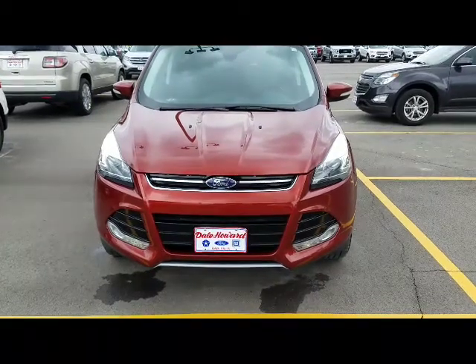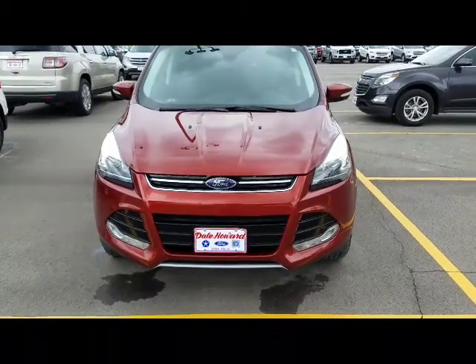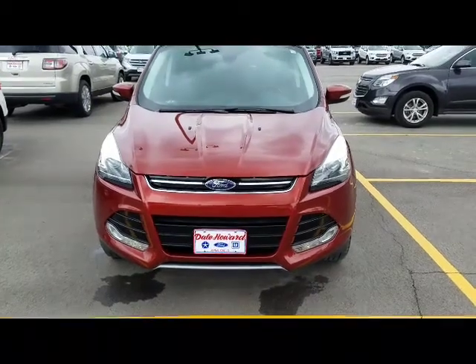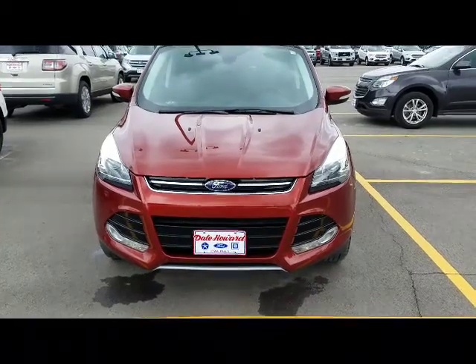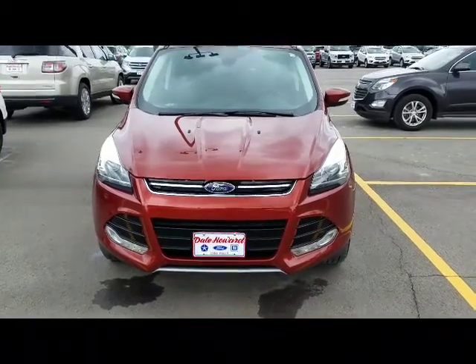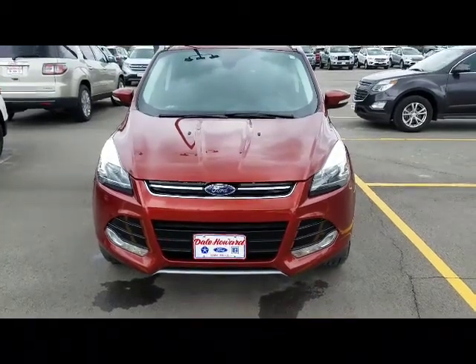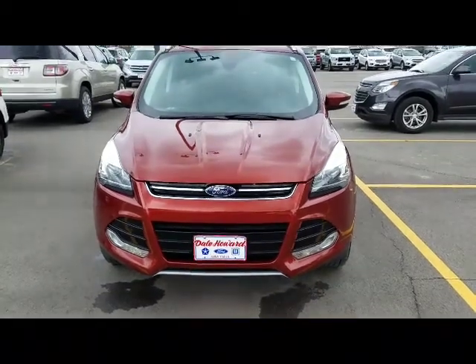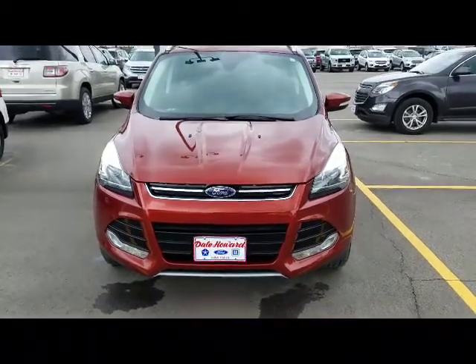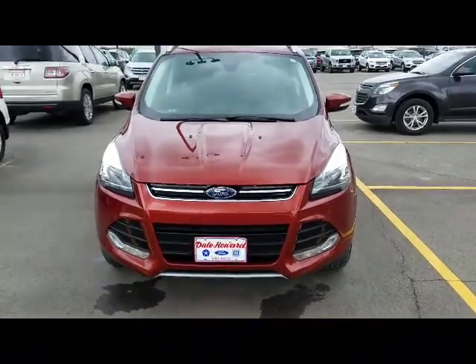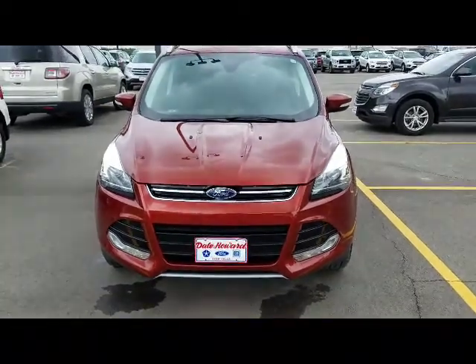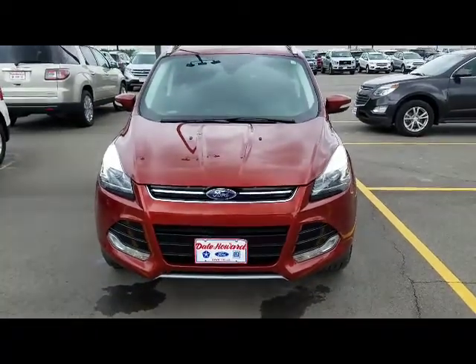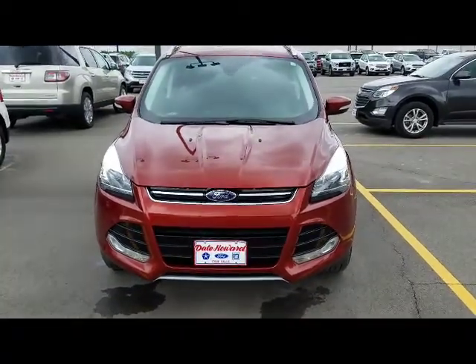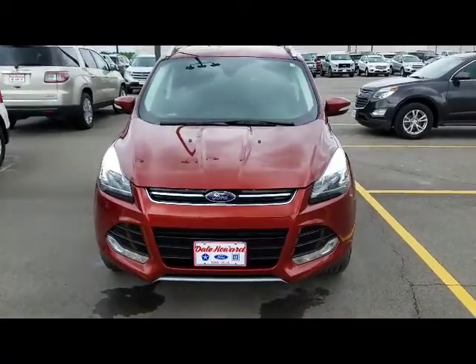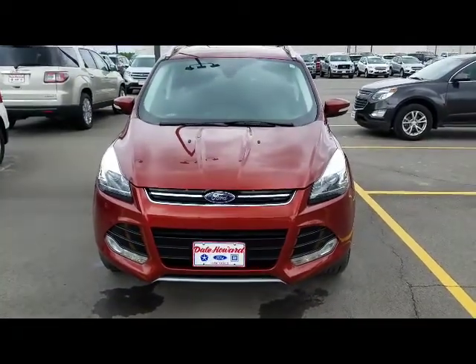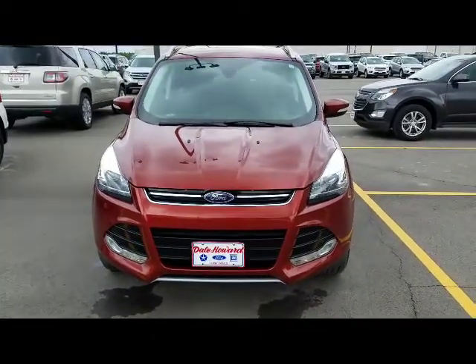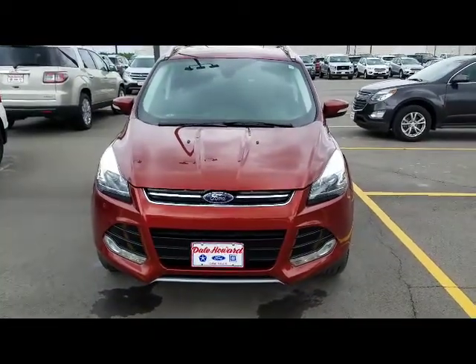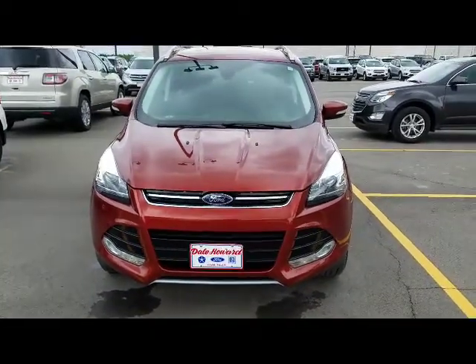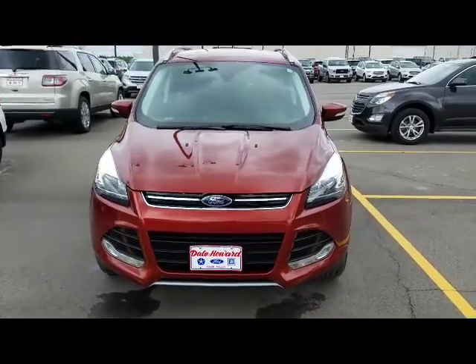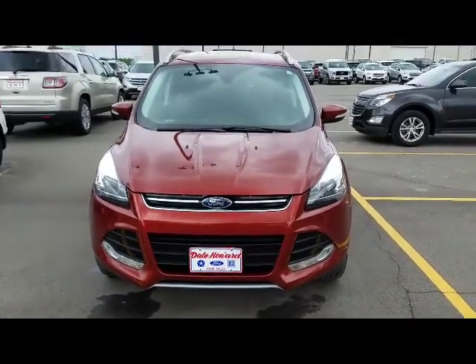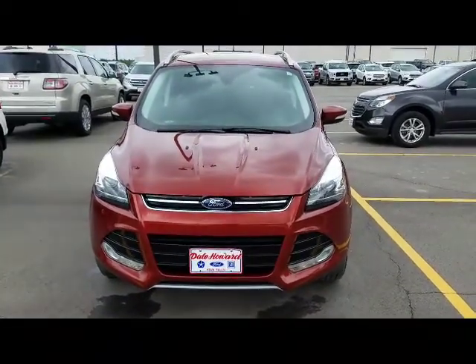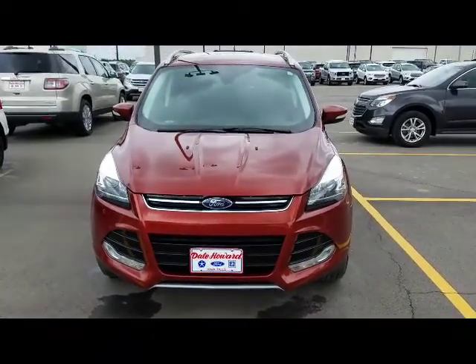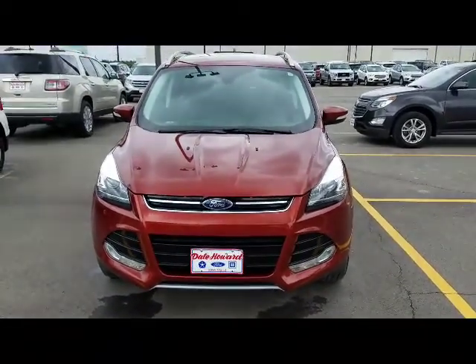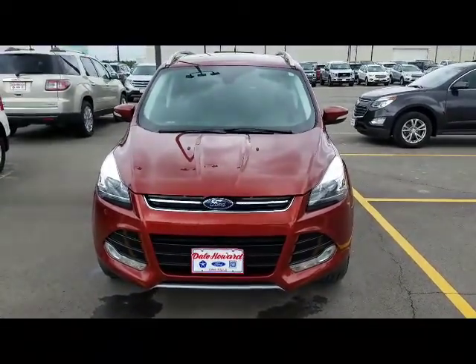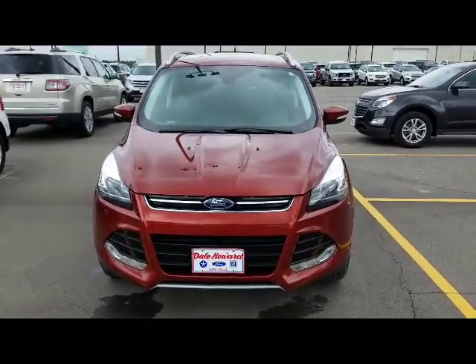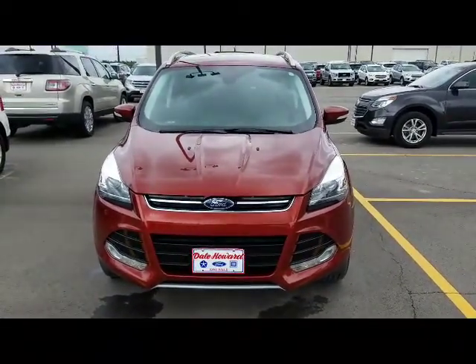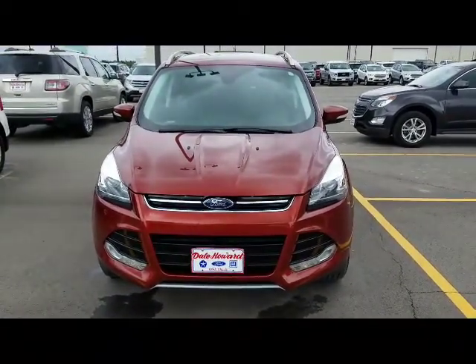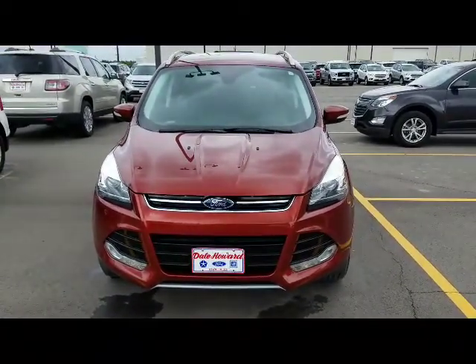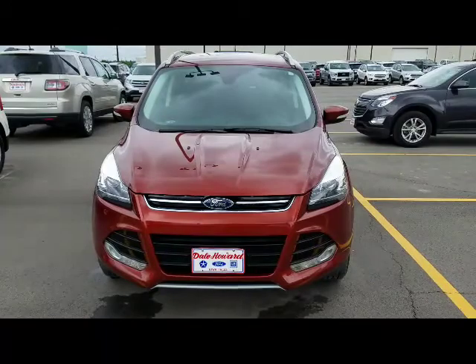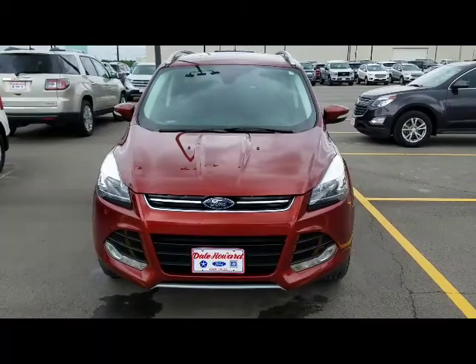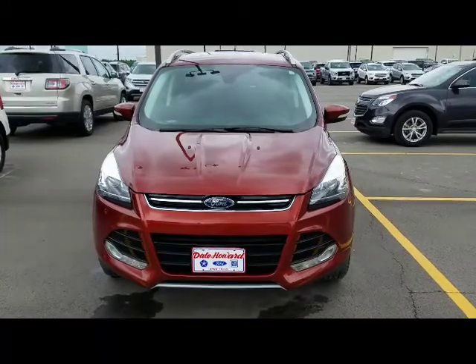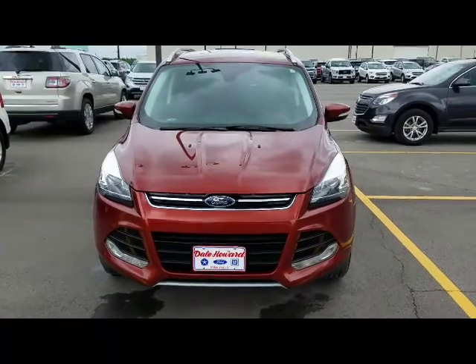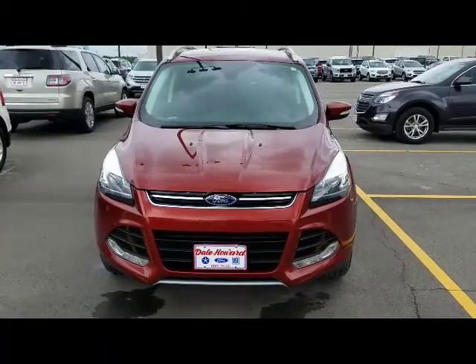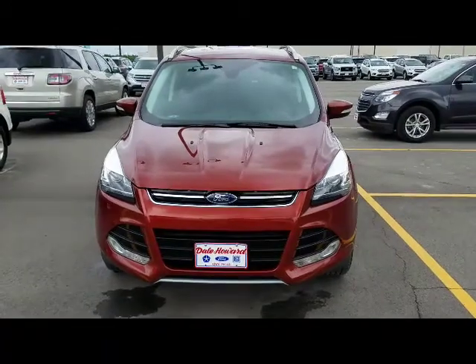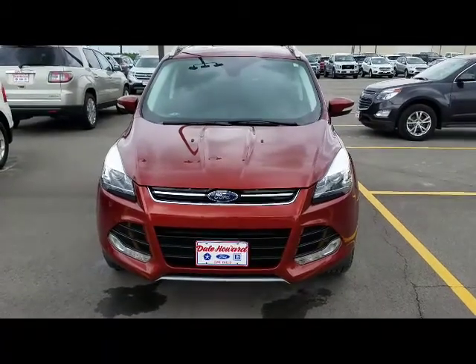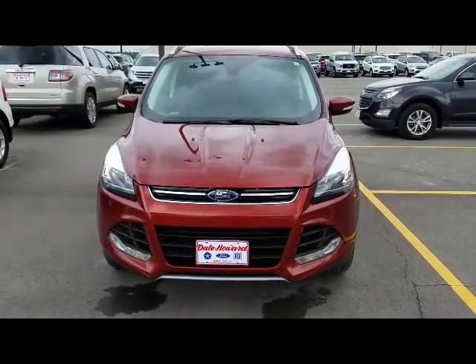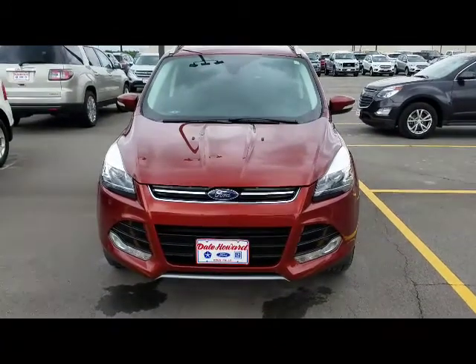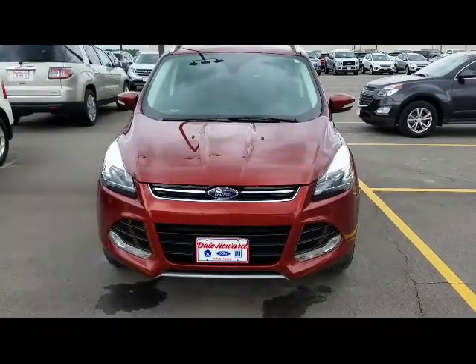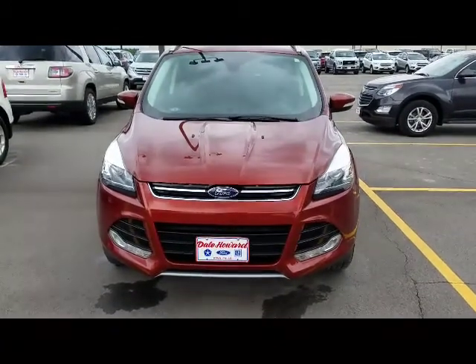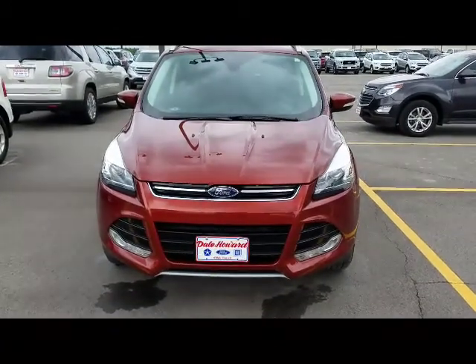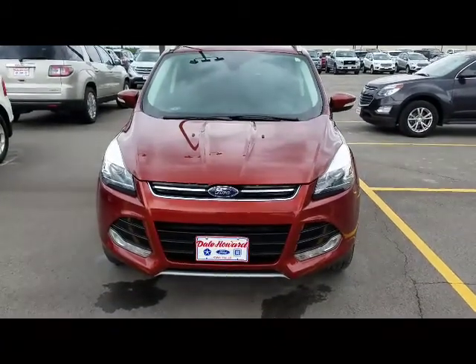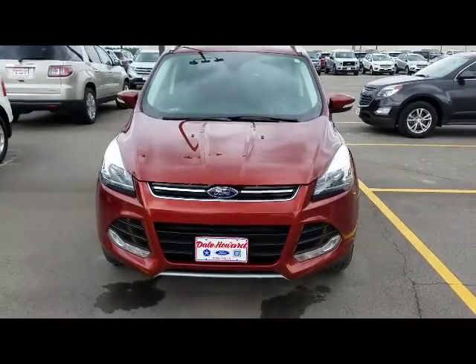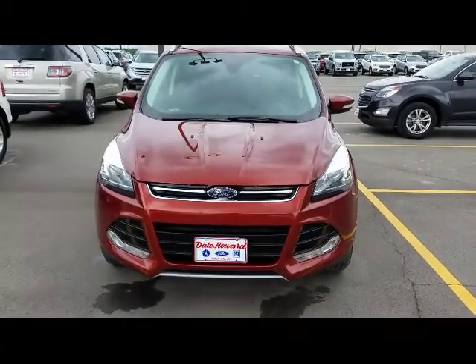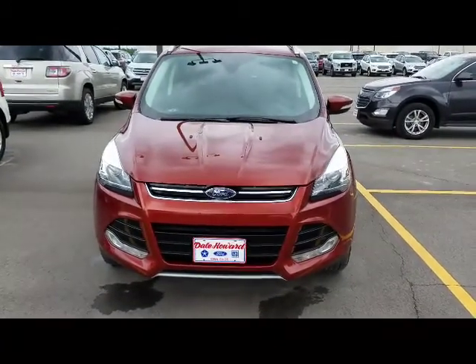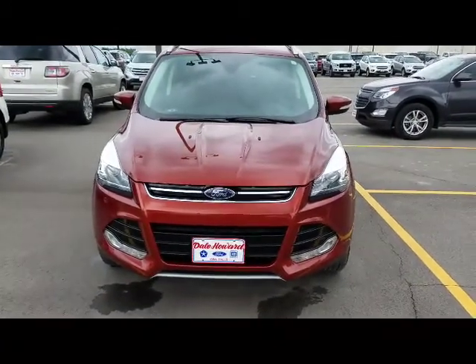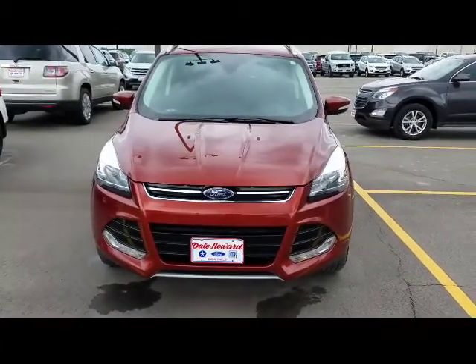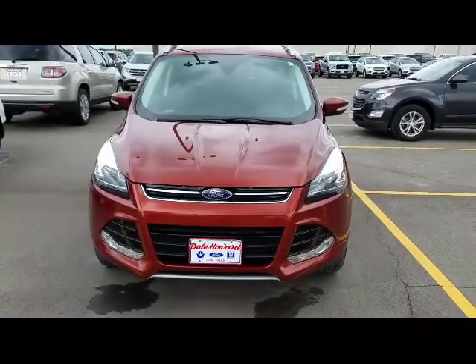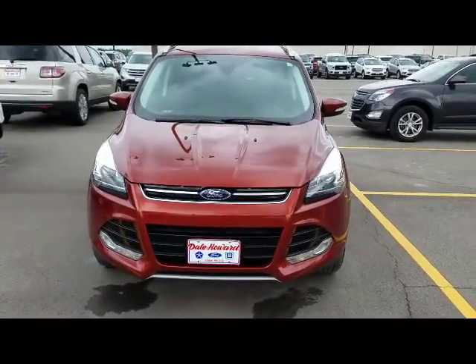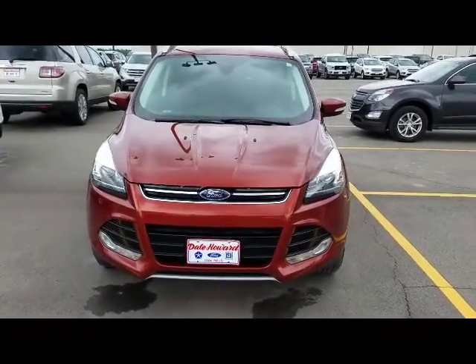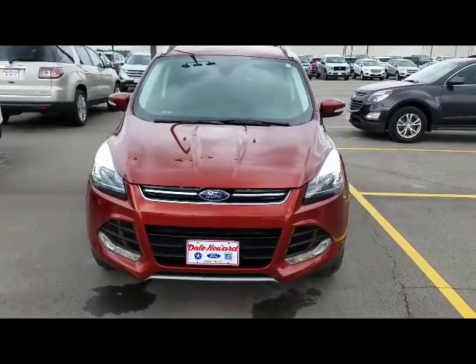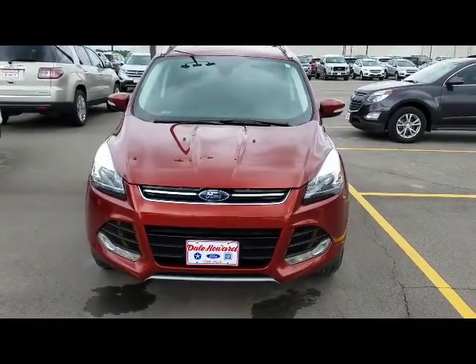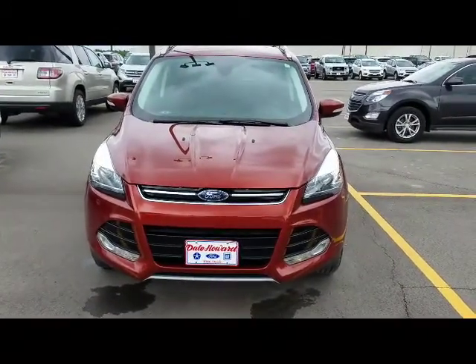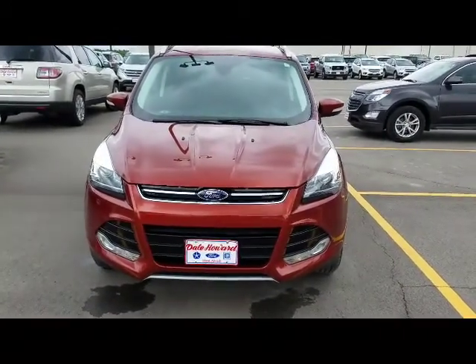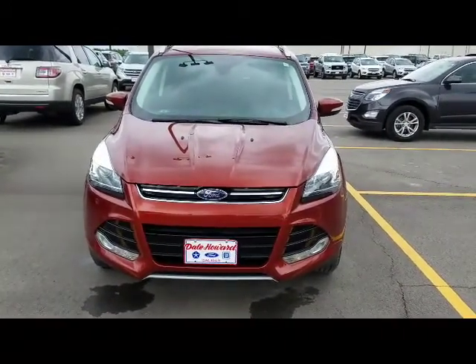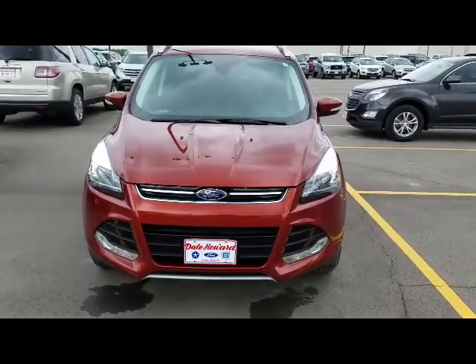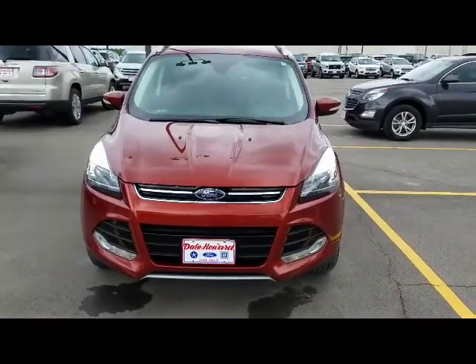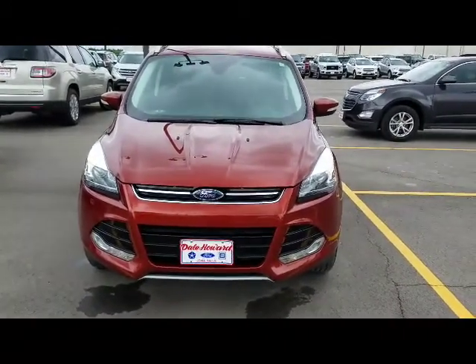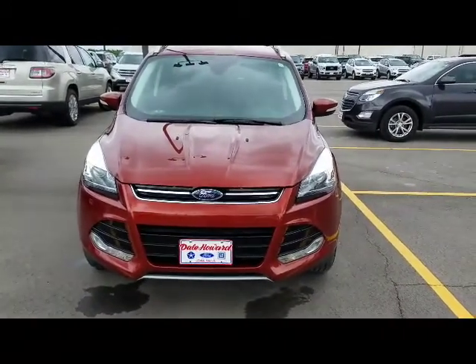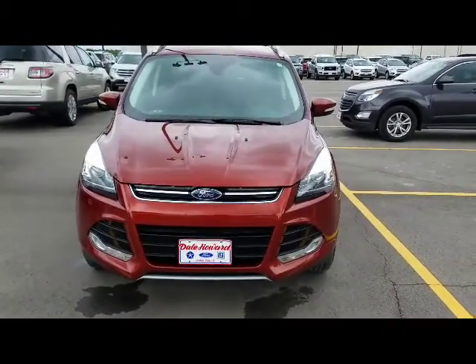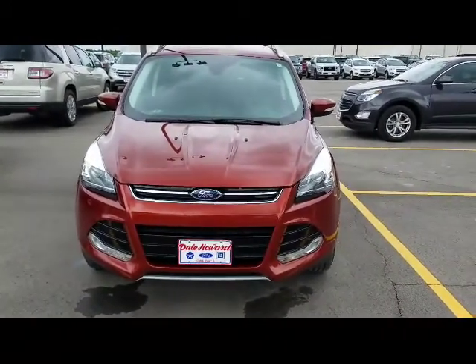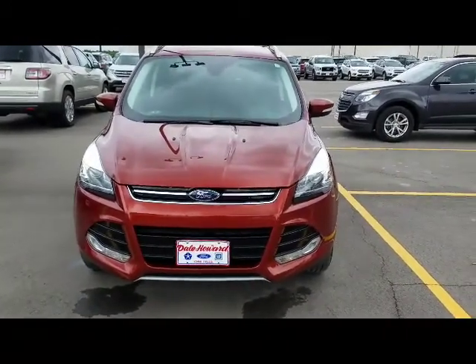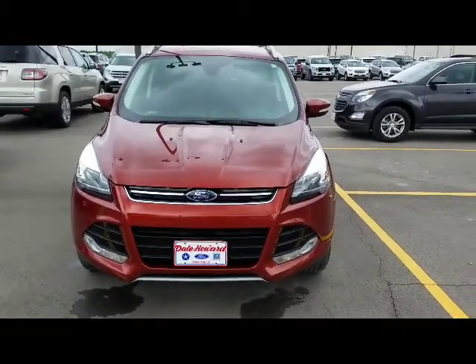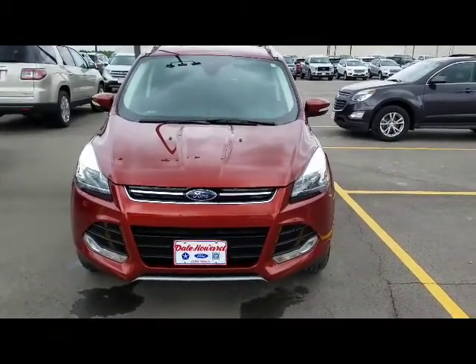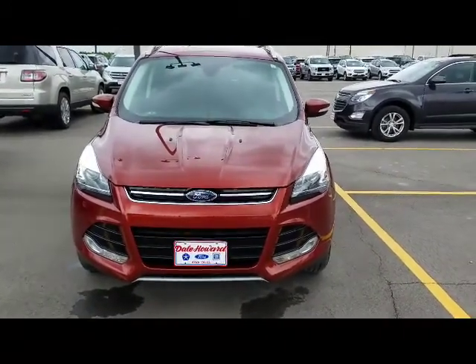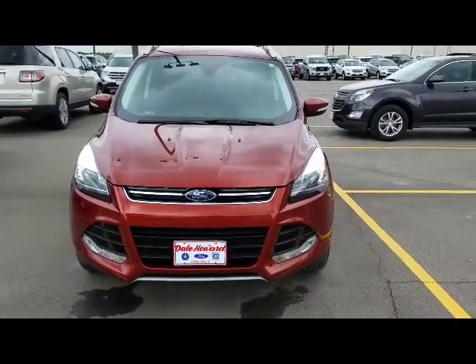Hi, this is JJ Lindquist with Dale Howard Auto here in Iowa Falls. This is our 2016 Ford Escape Titanium four-wheel drive.